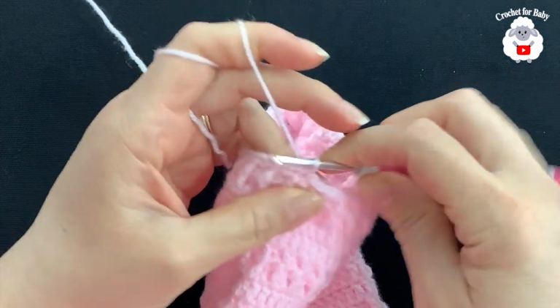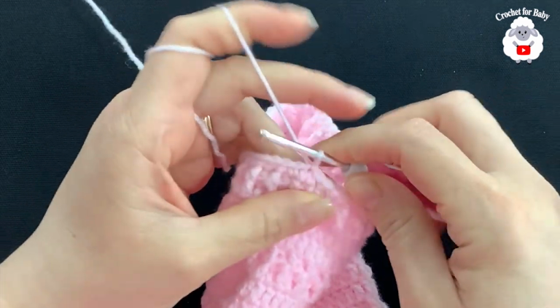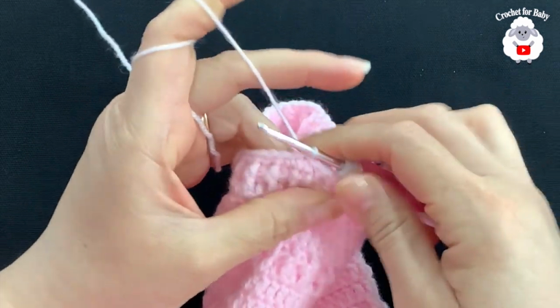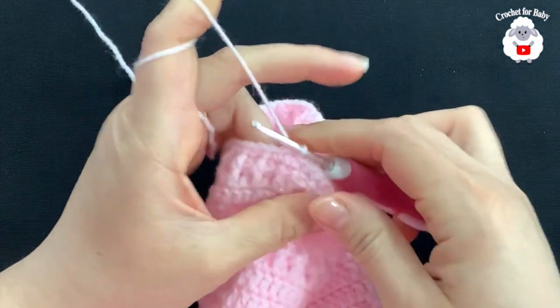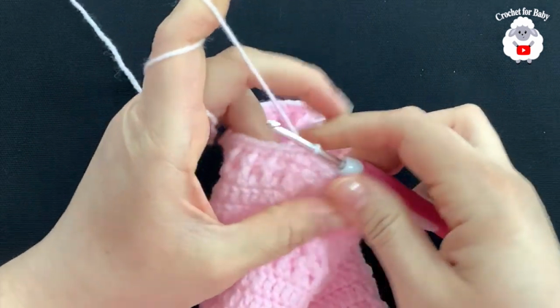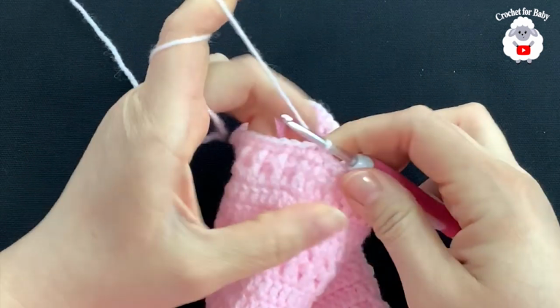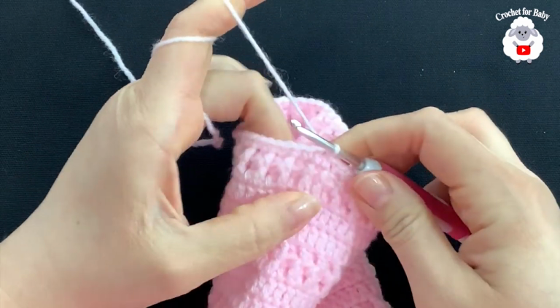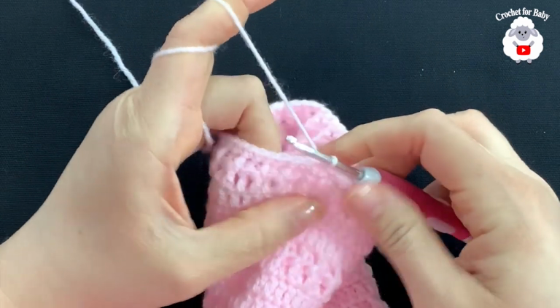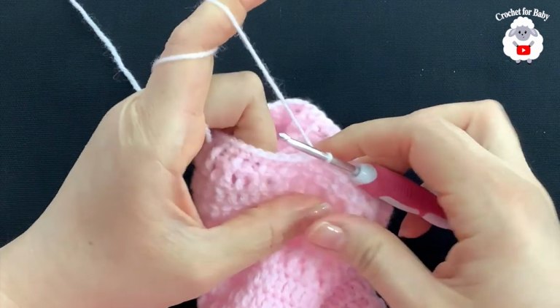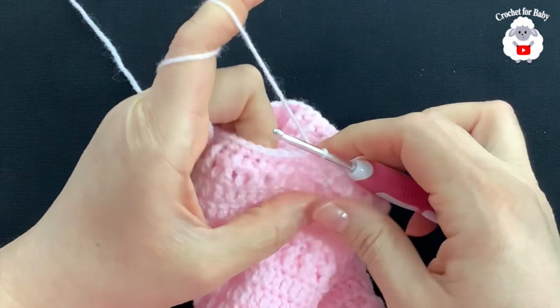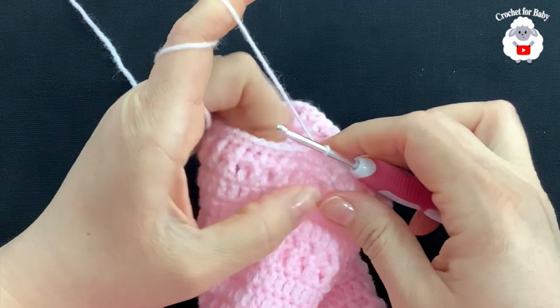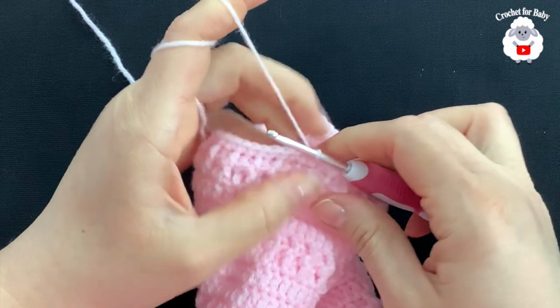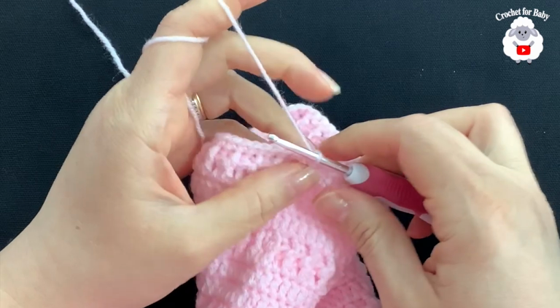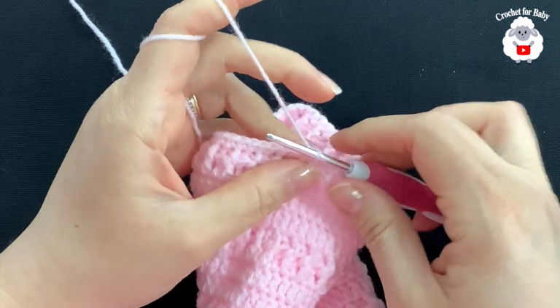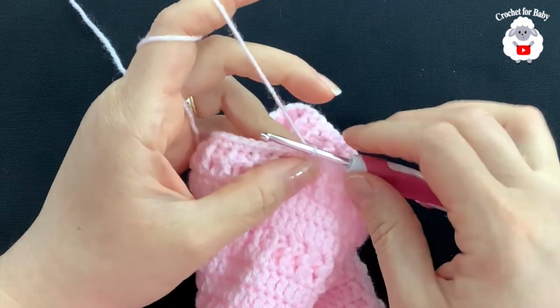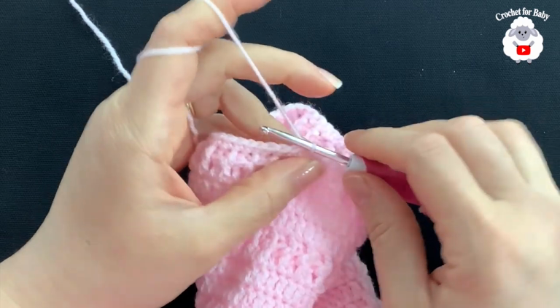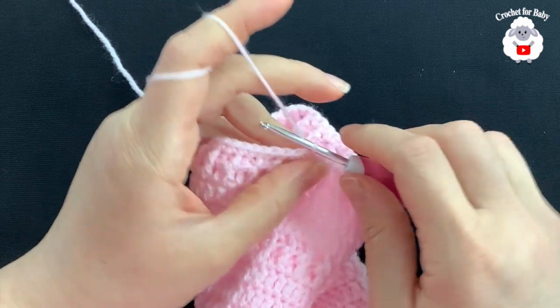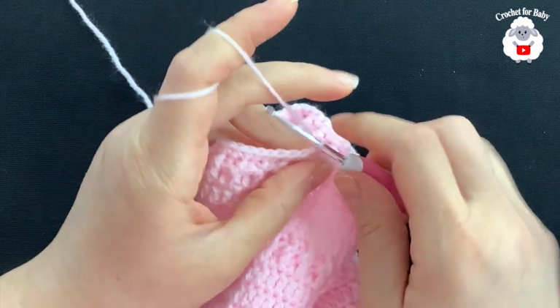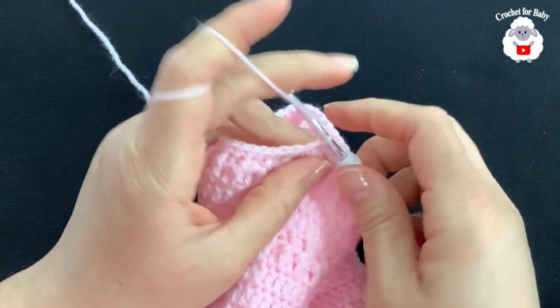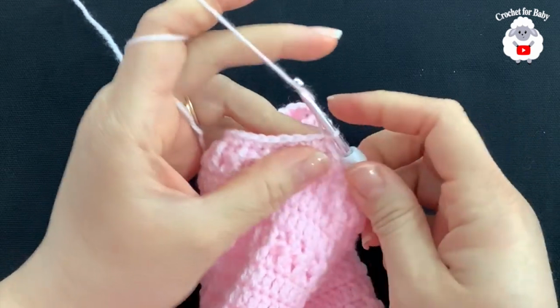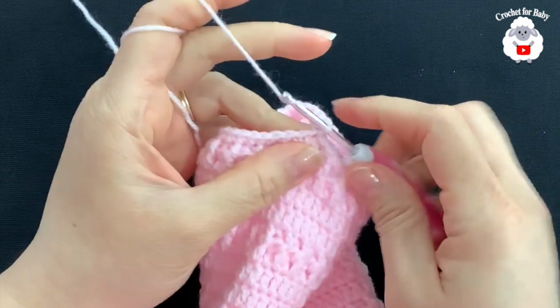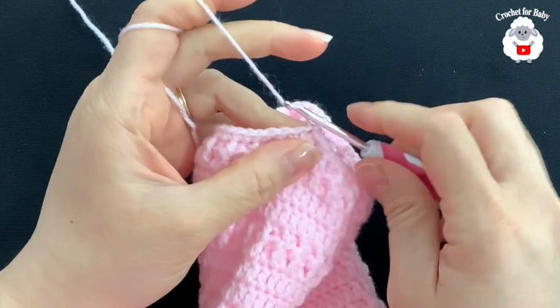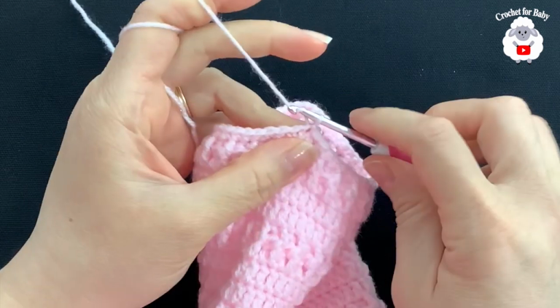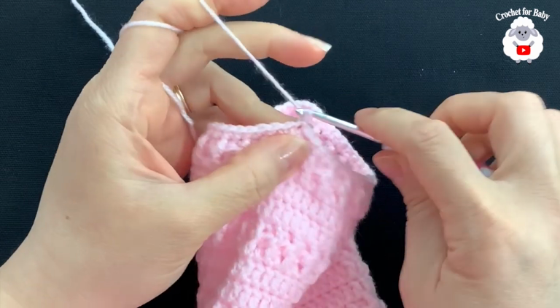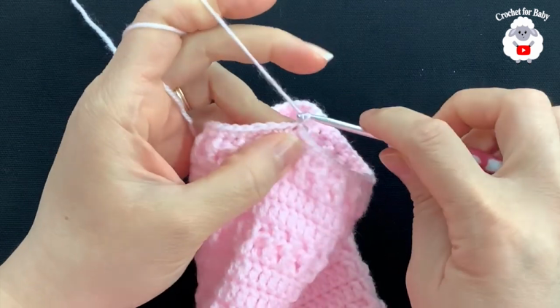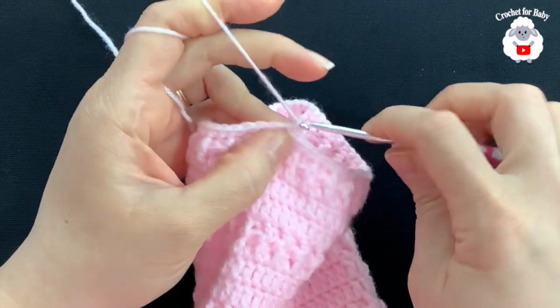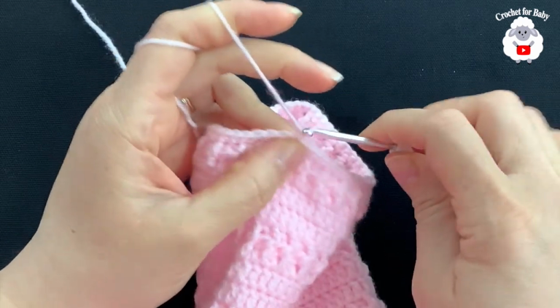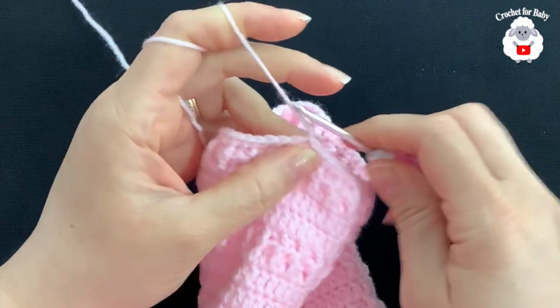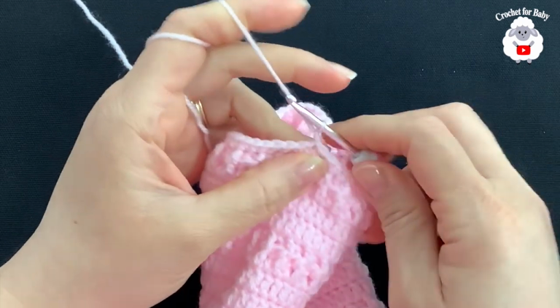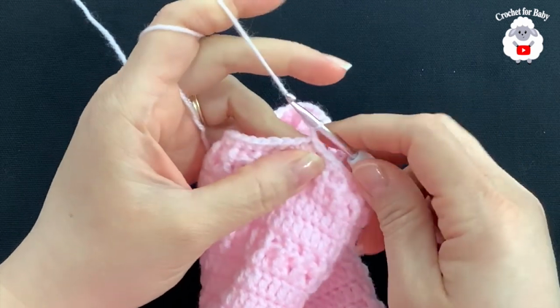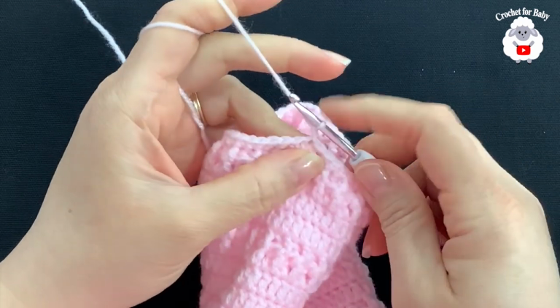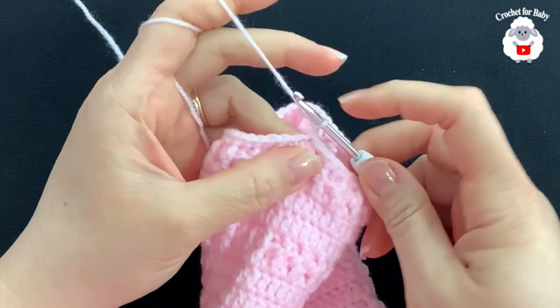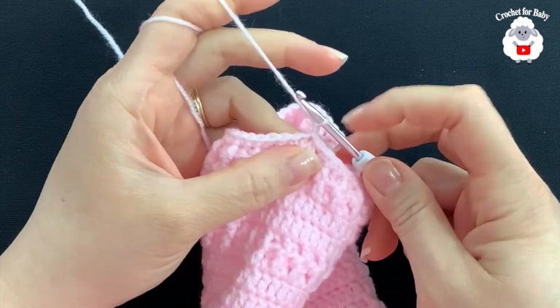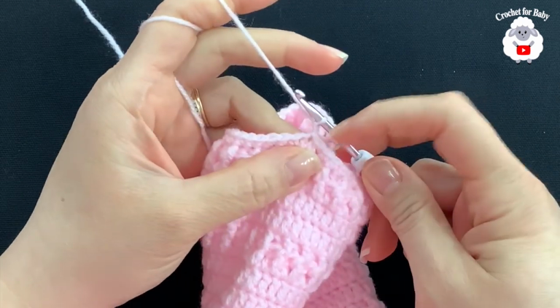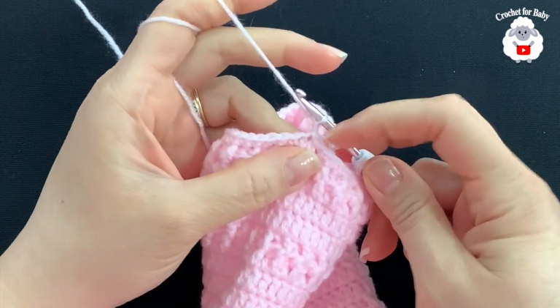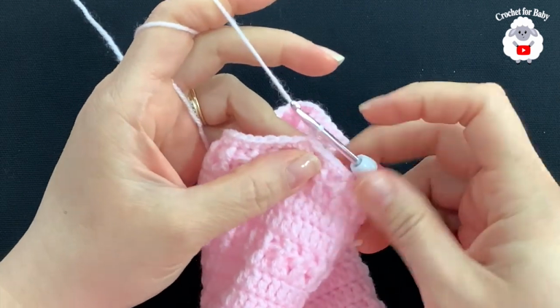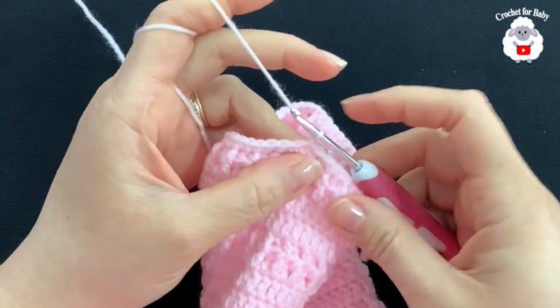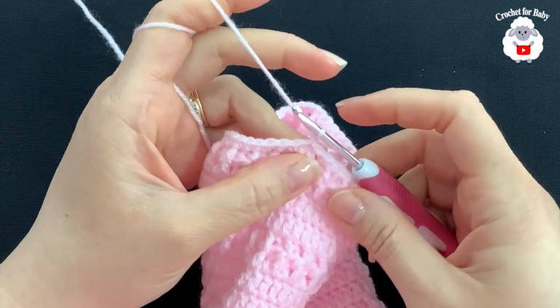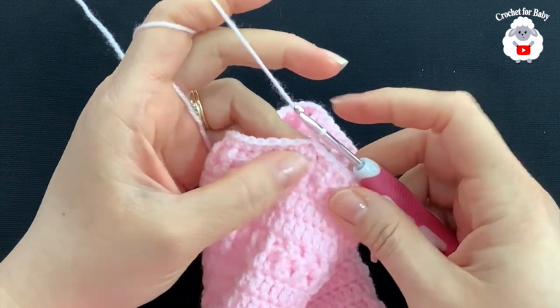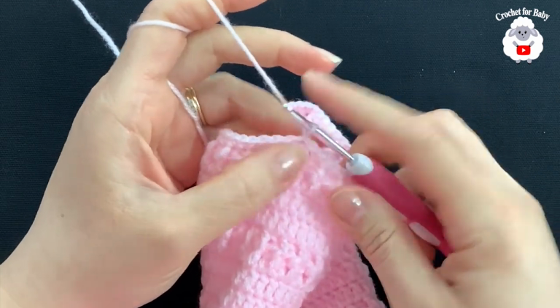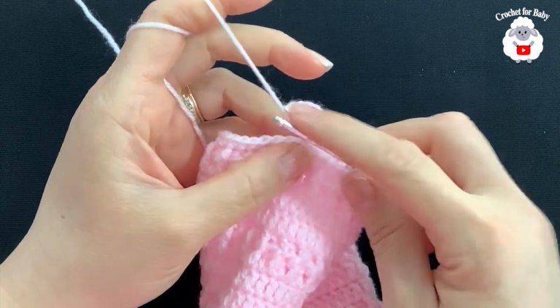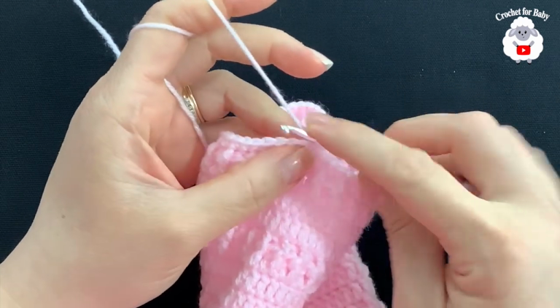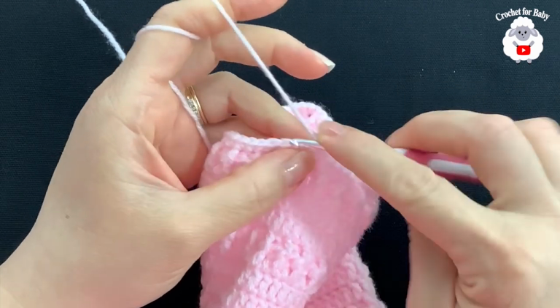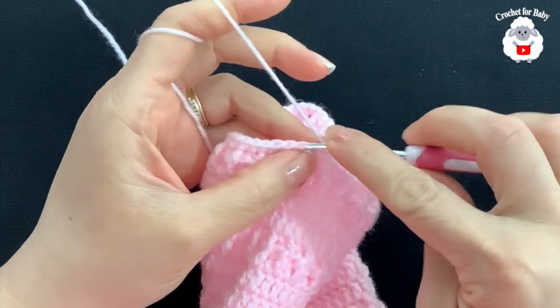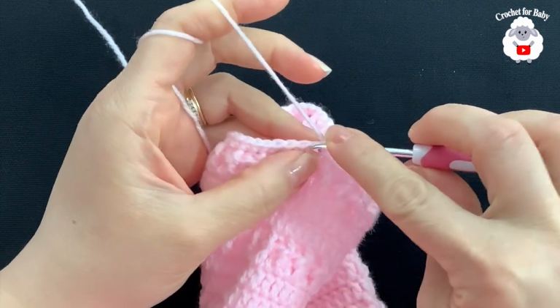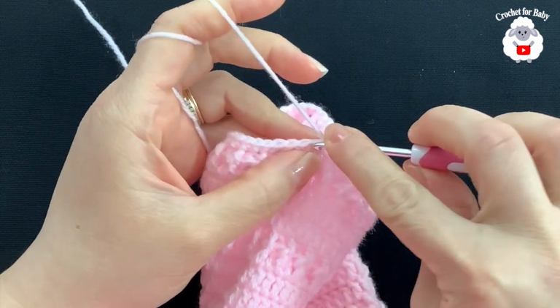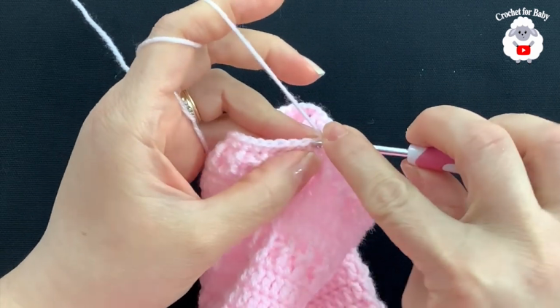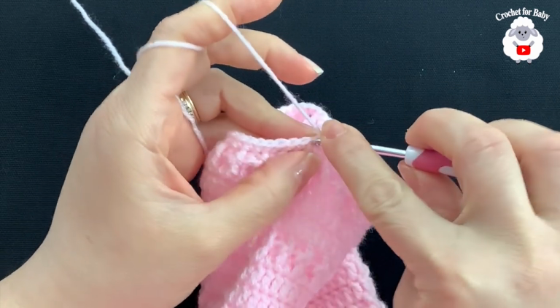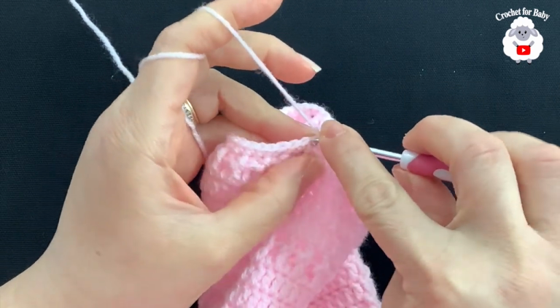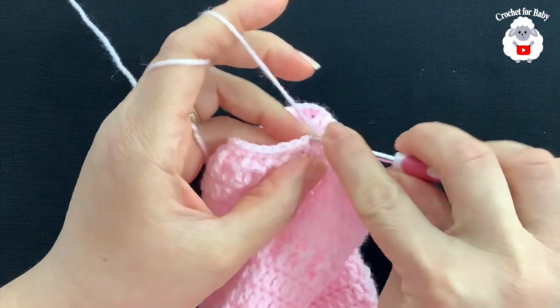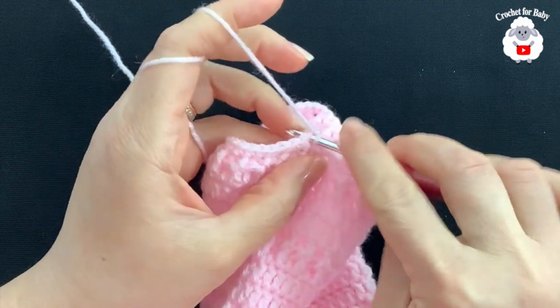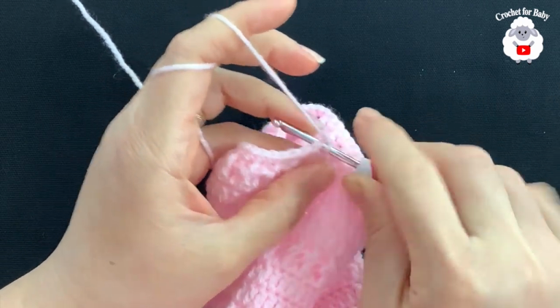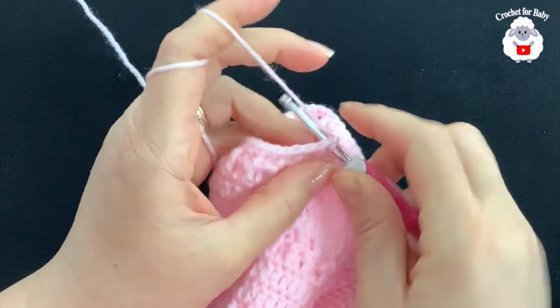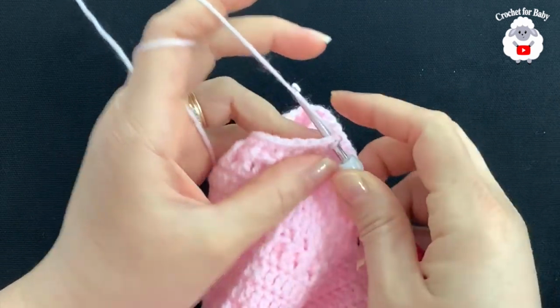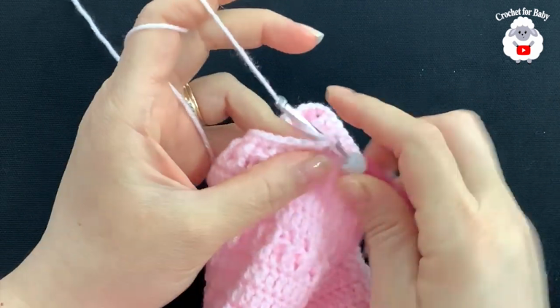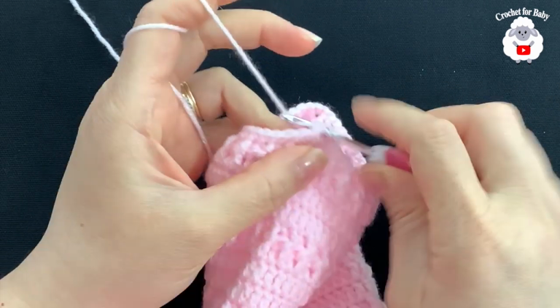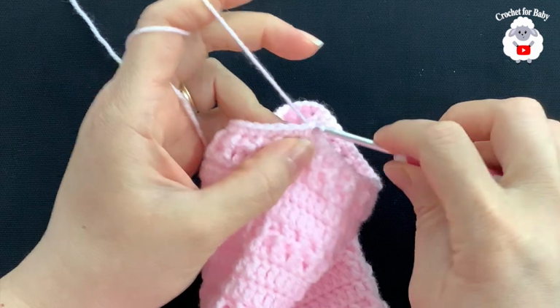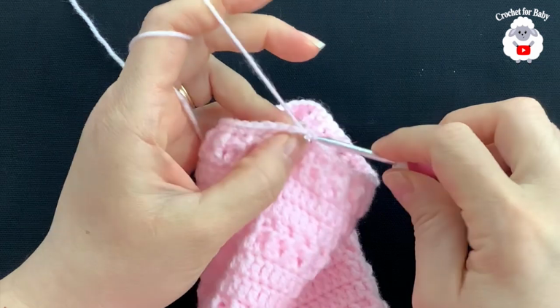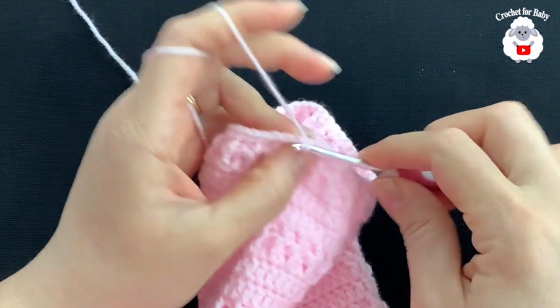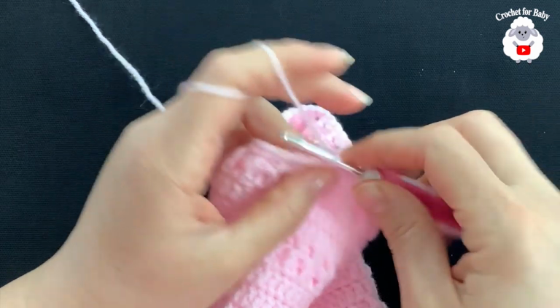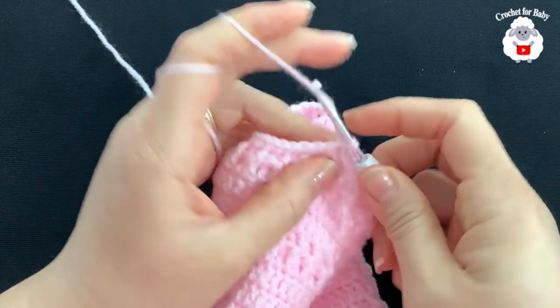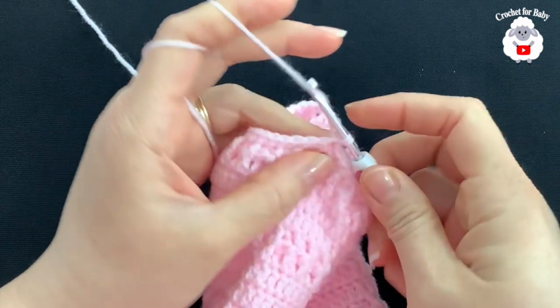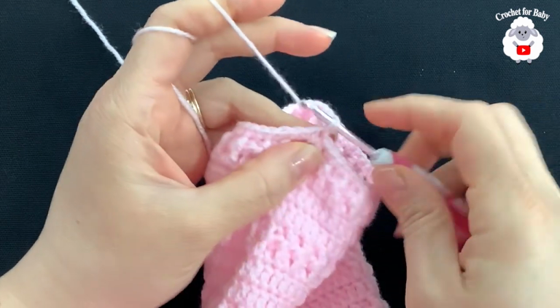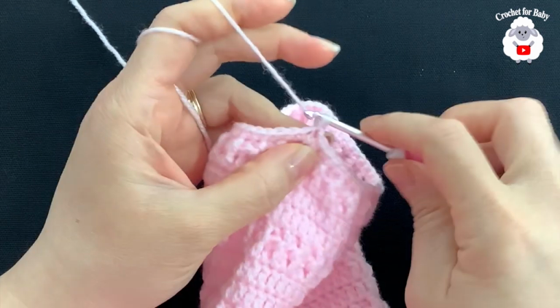For row 15, chain one and into the same stitch make a single crochet. Single crochet into the next stitch, single crochet into the next, and so on — just single crochets all around. At the end of the 15th row, go on top of the first single crochet and join with a slip stitch.